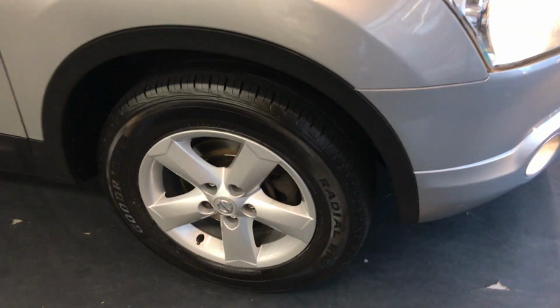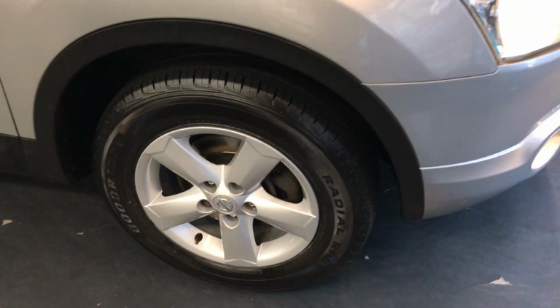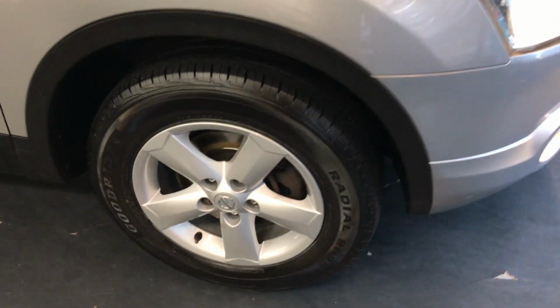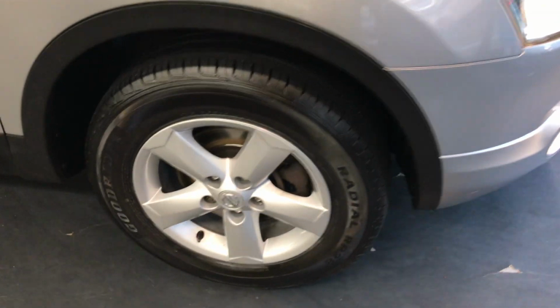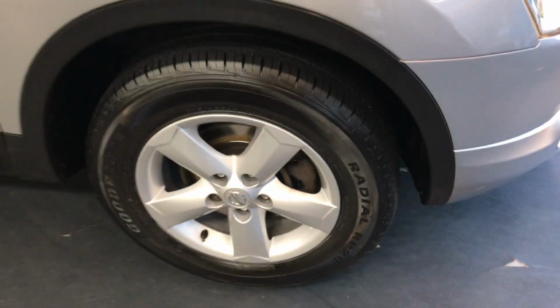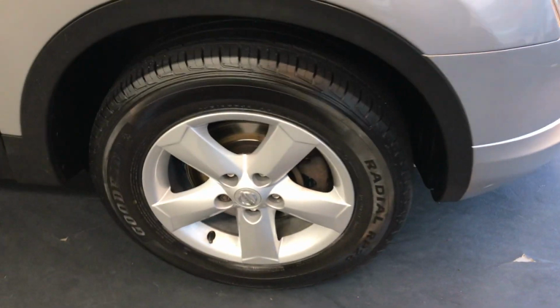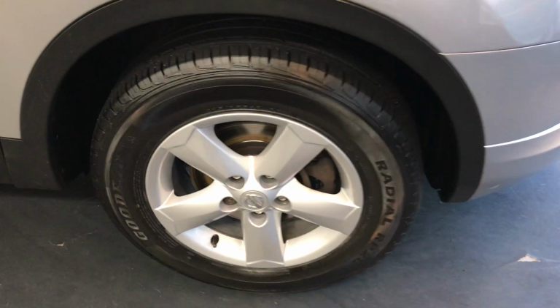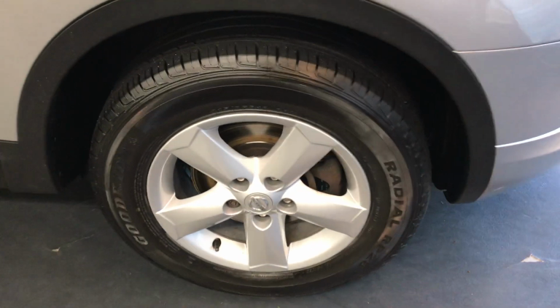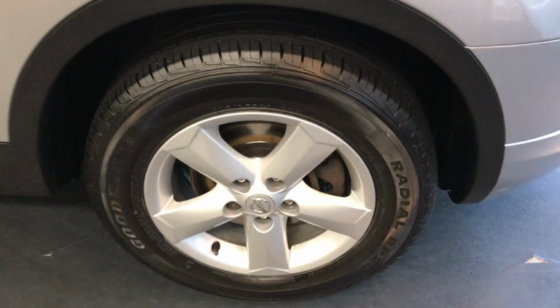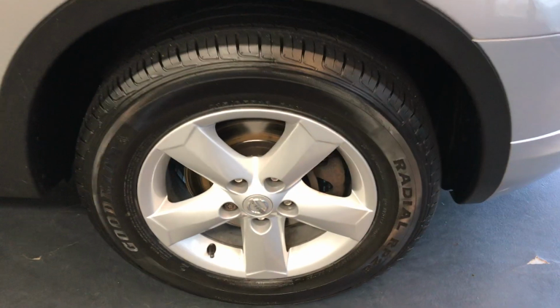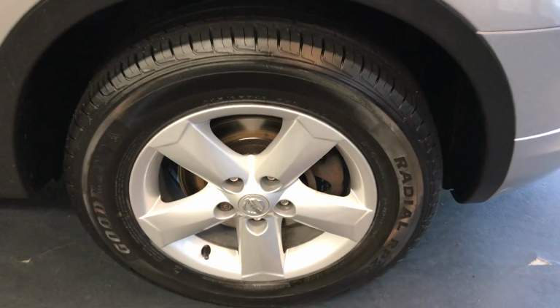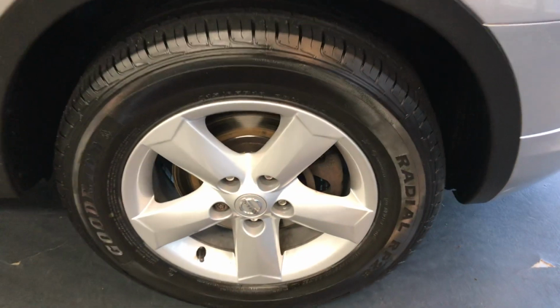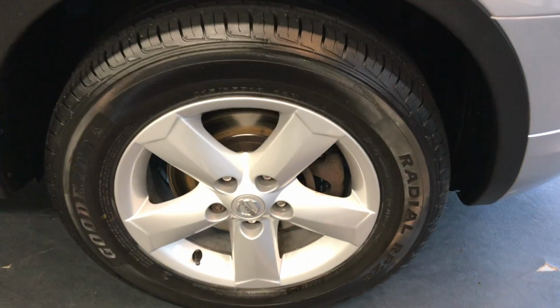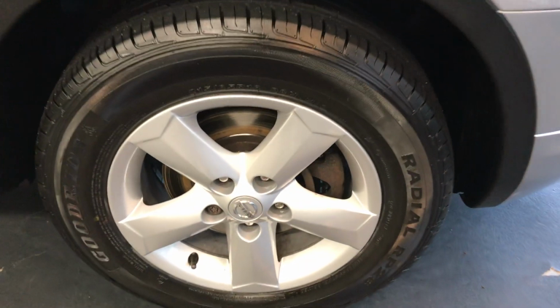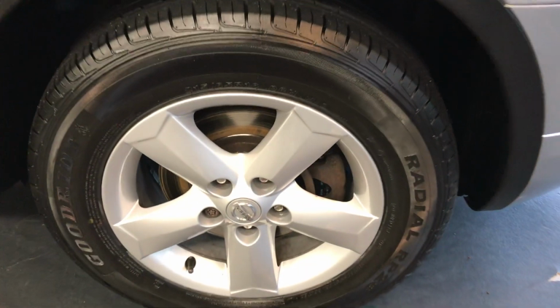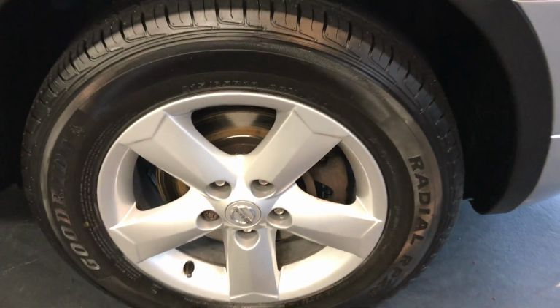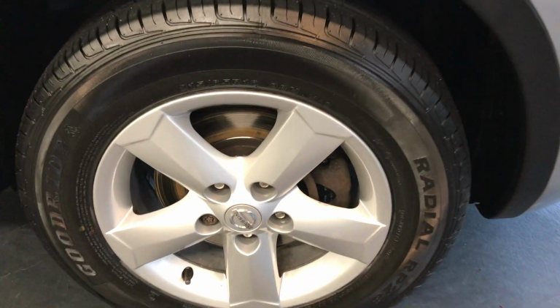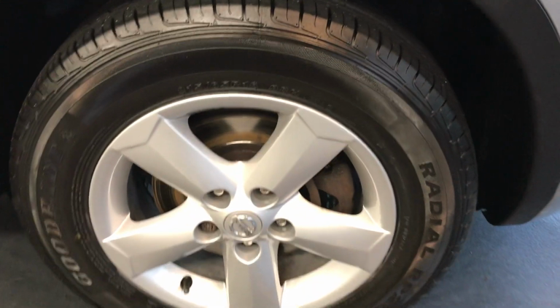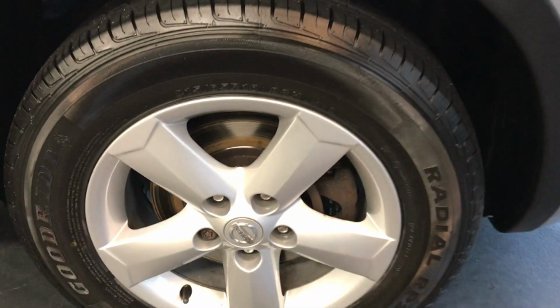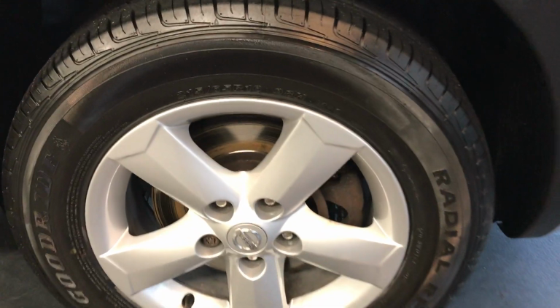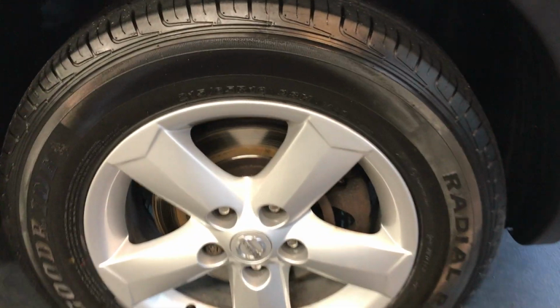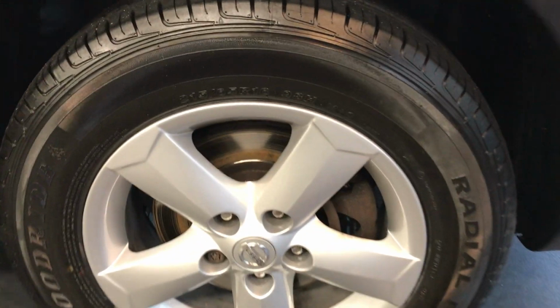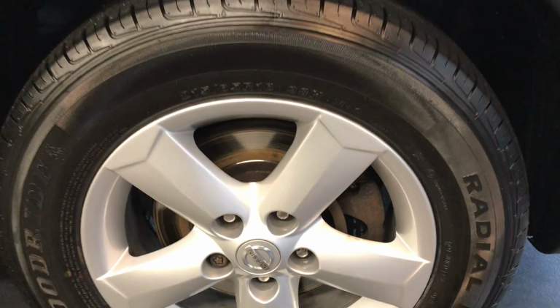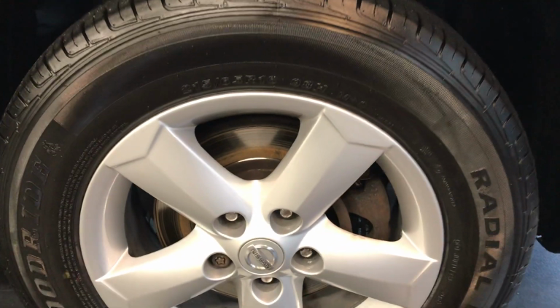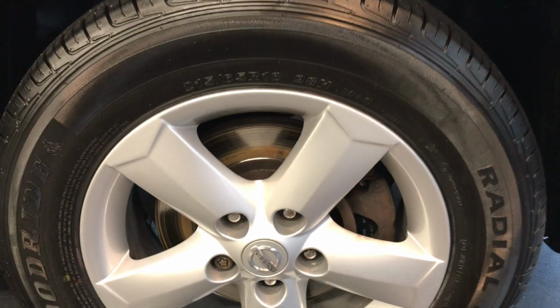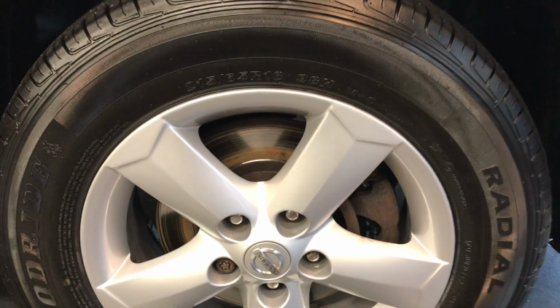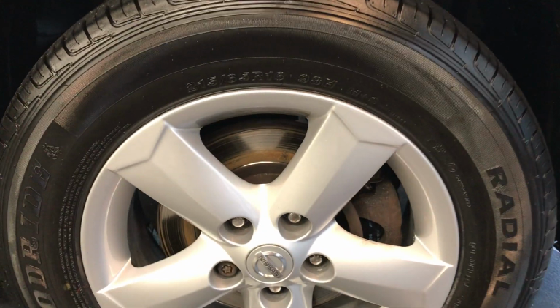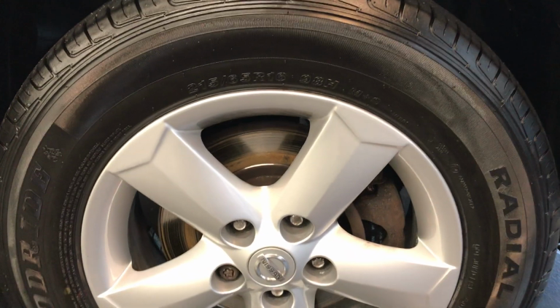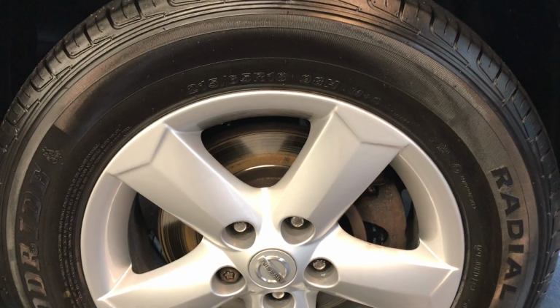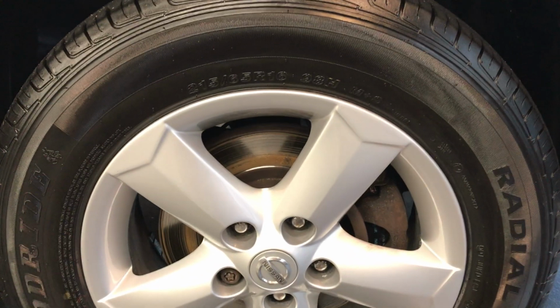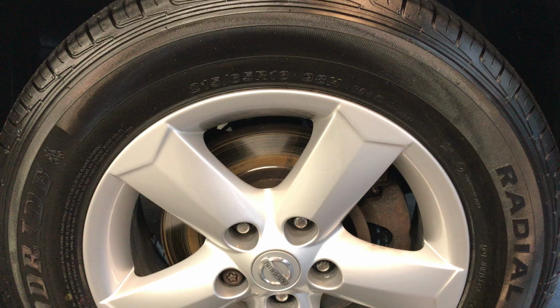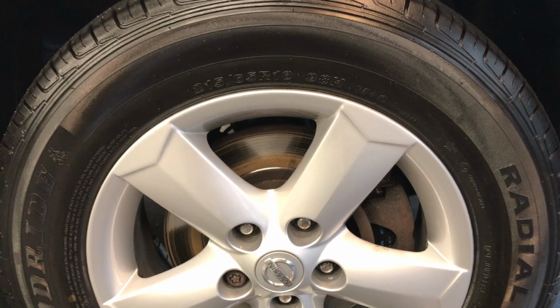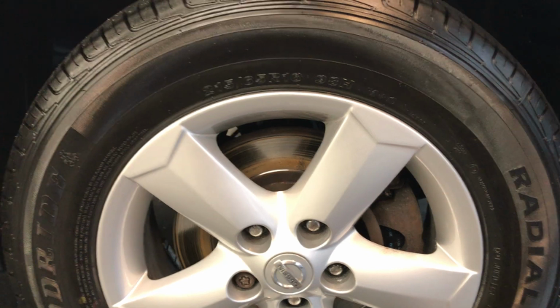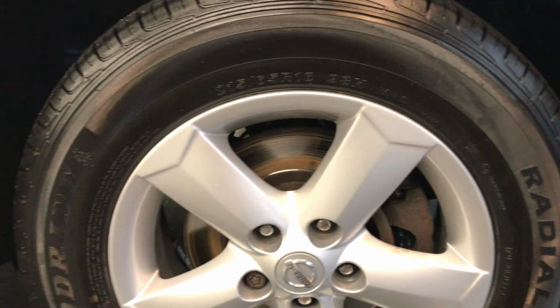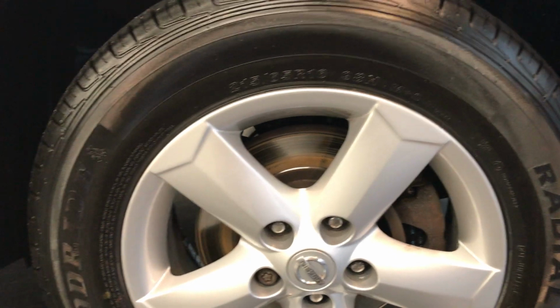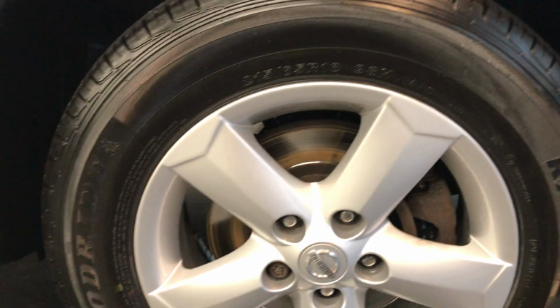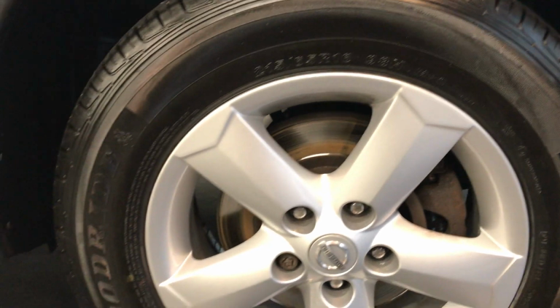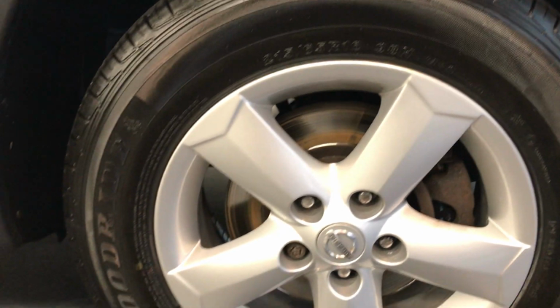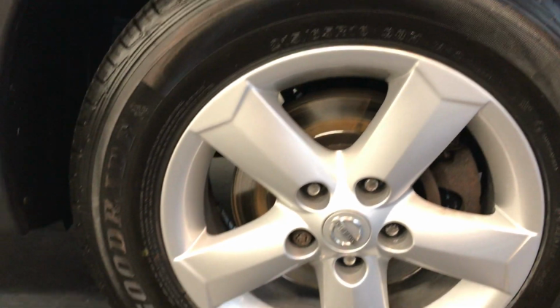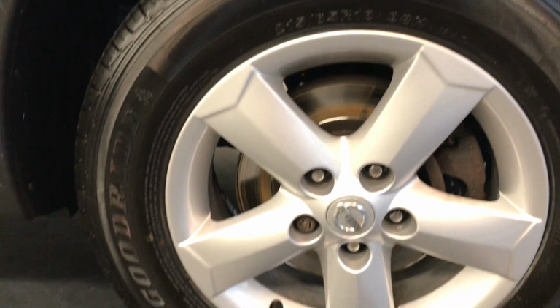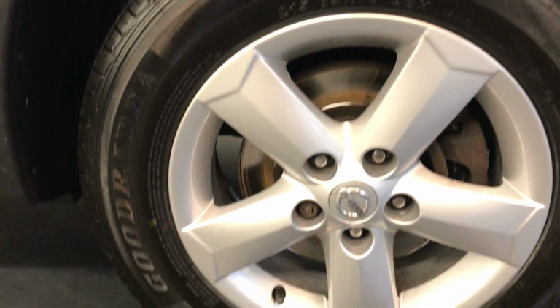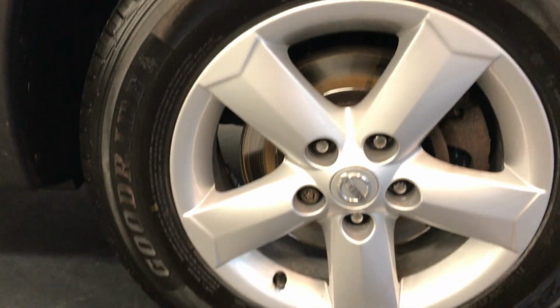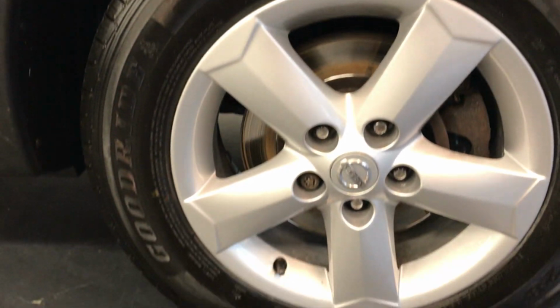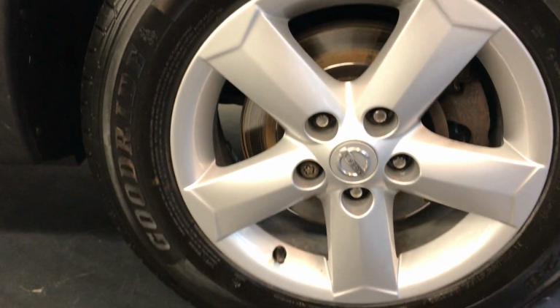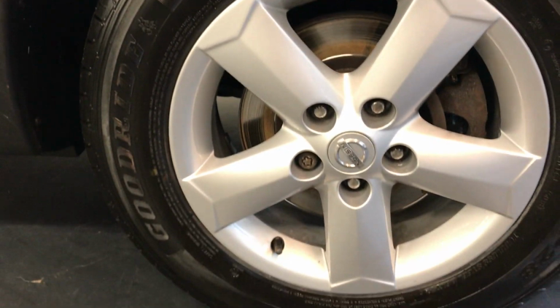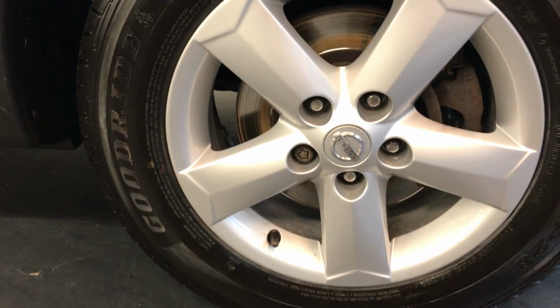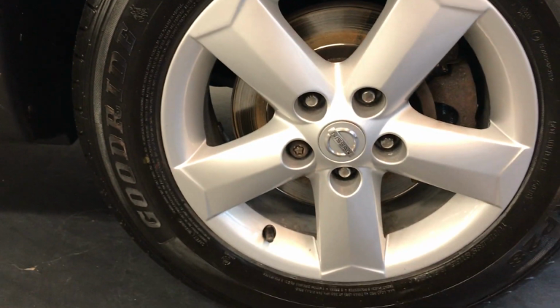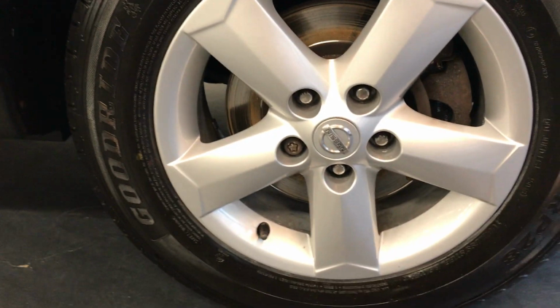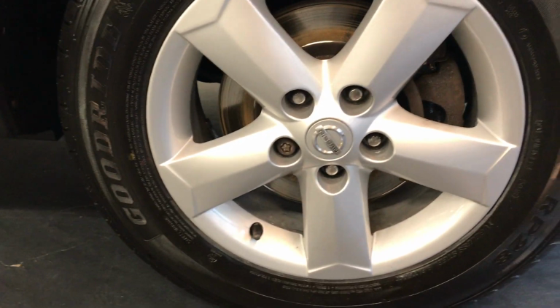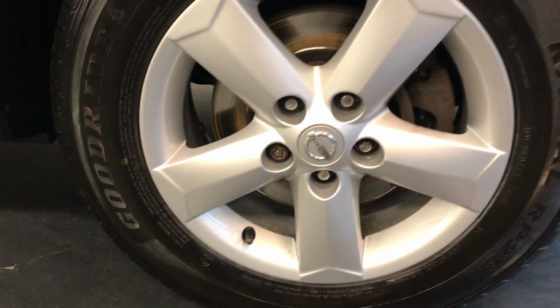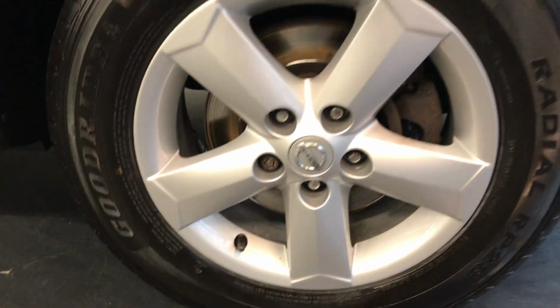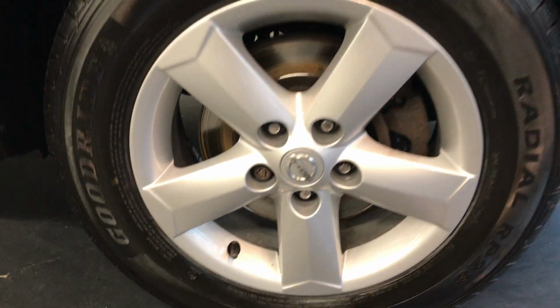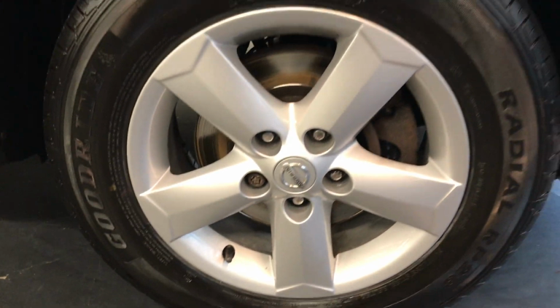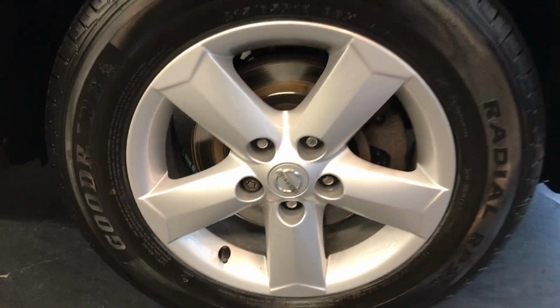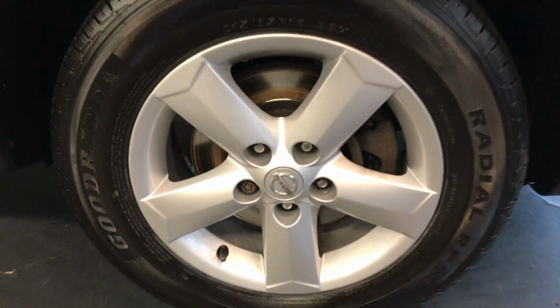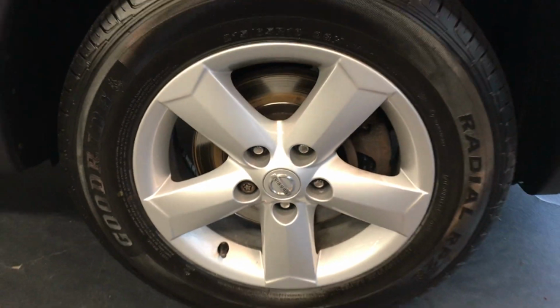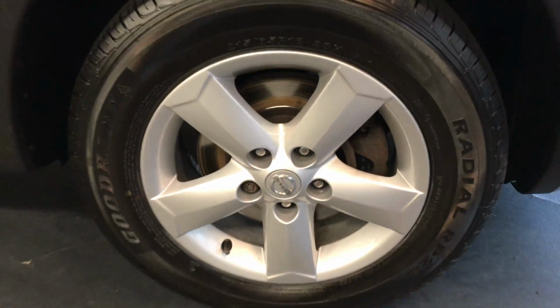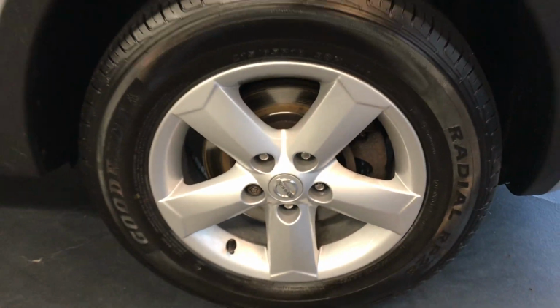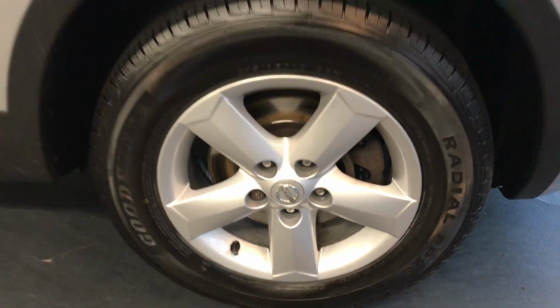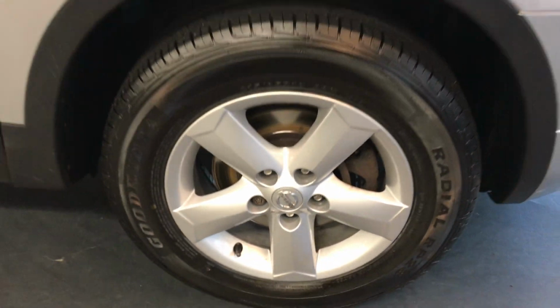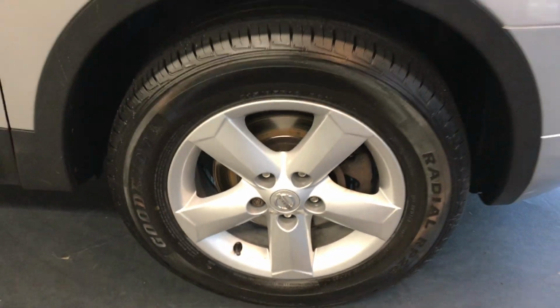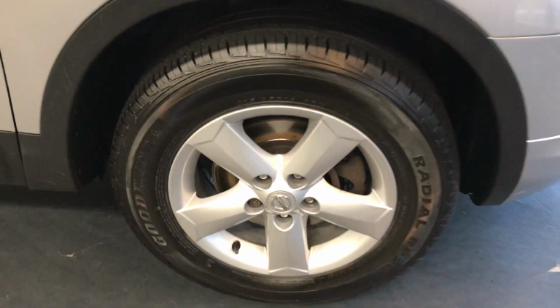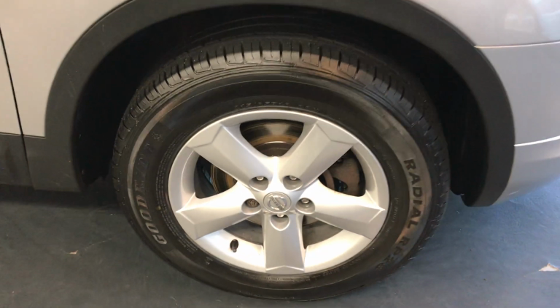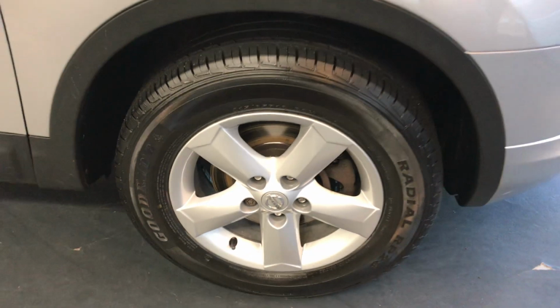Moving on to the alloys. Alloys are nice and clean as you can see there, so they haven't been marked. These are the 16-inch alloys.